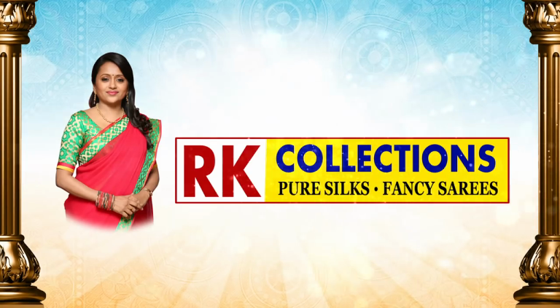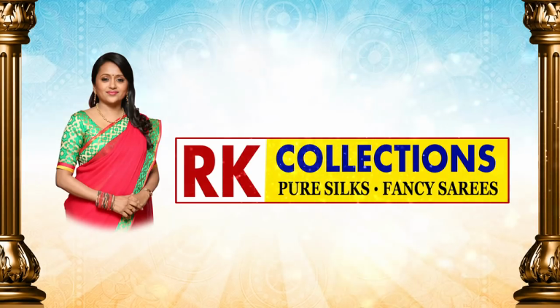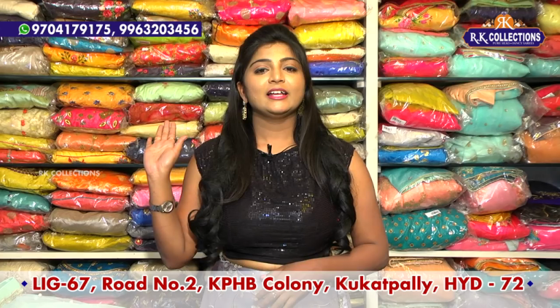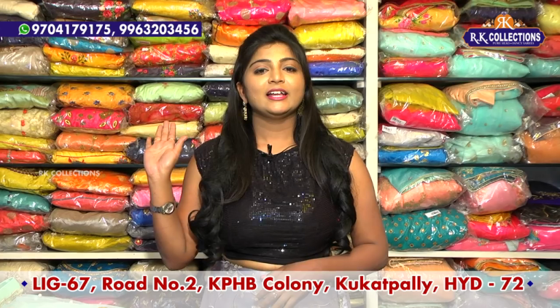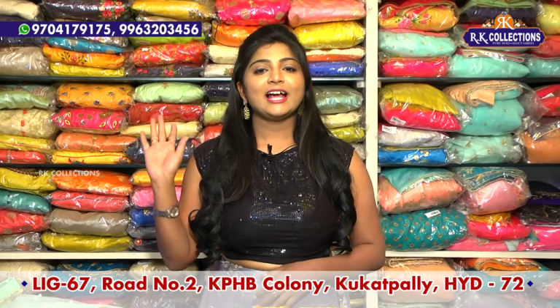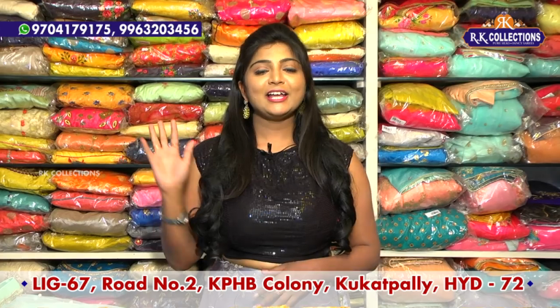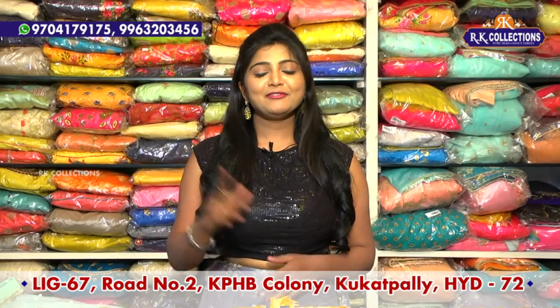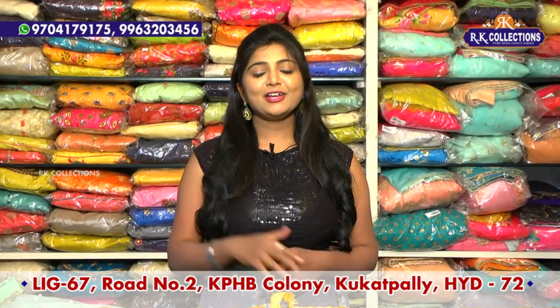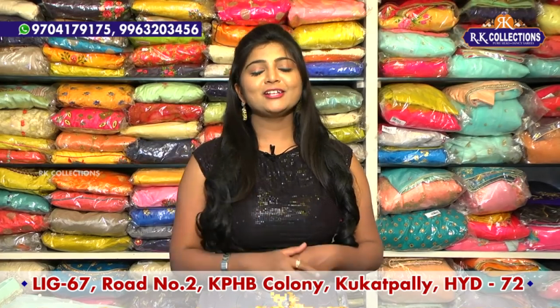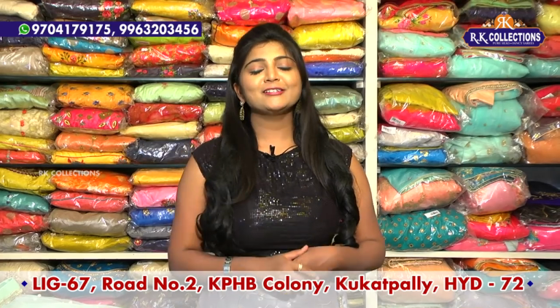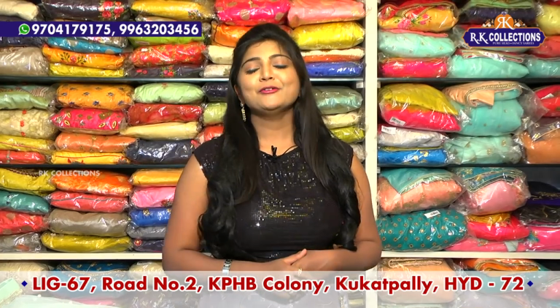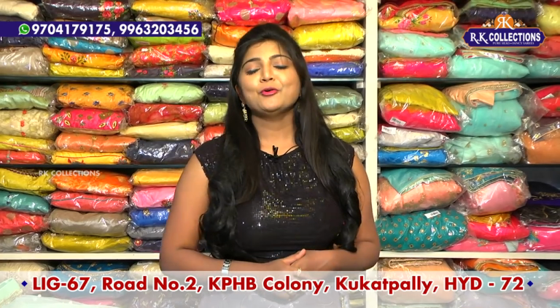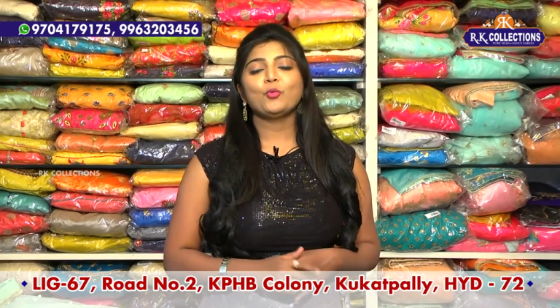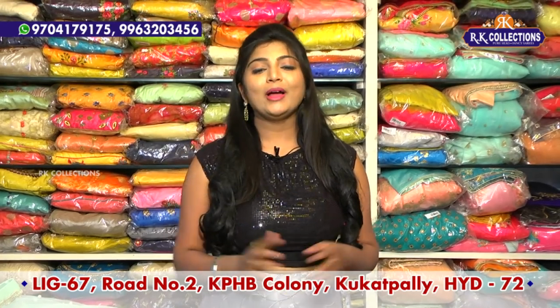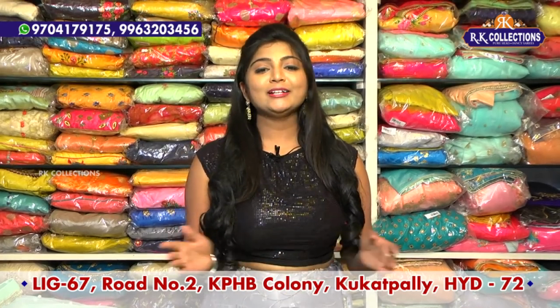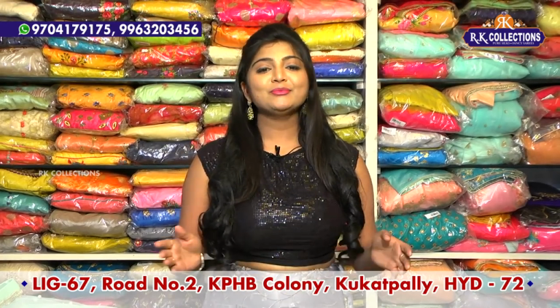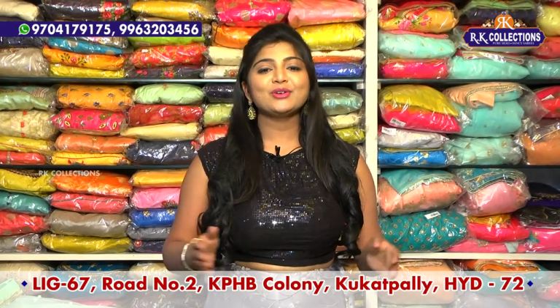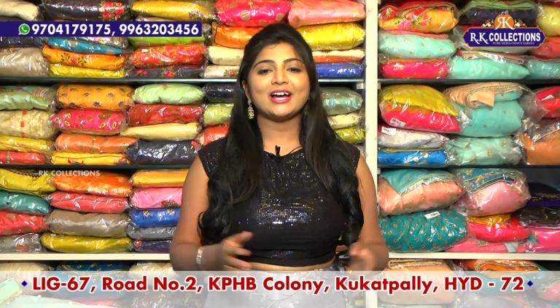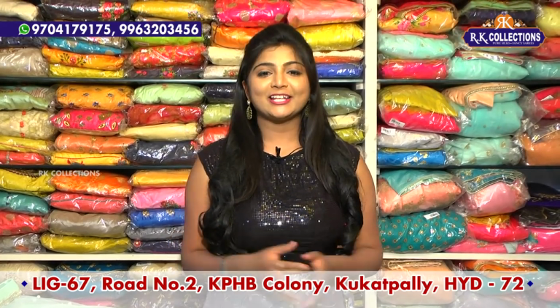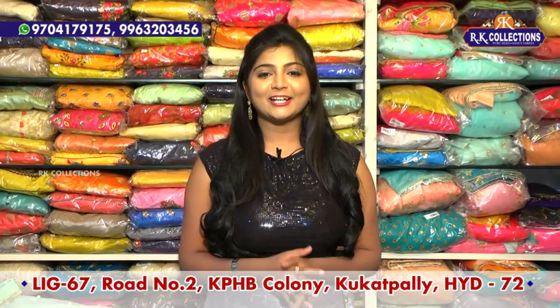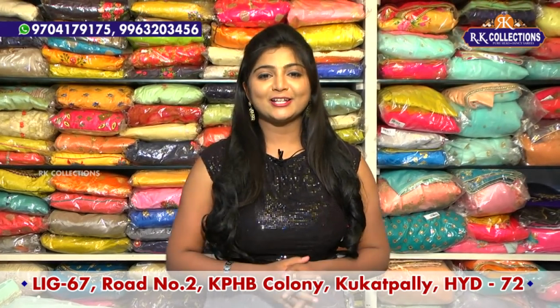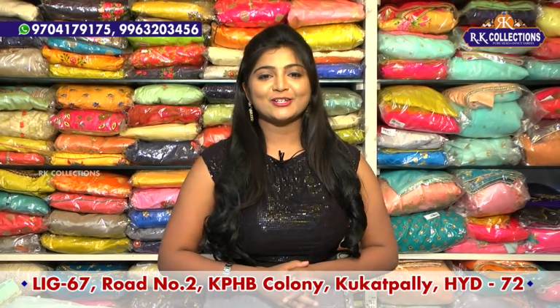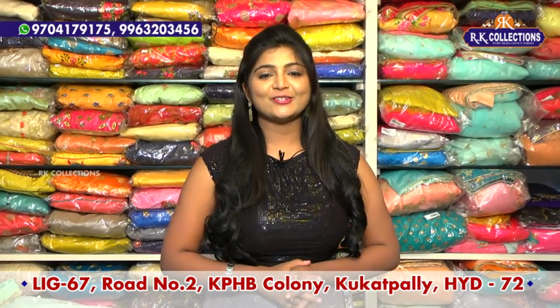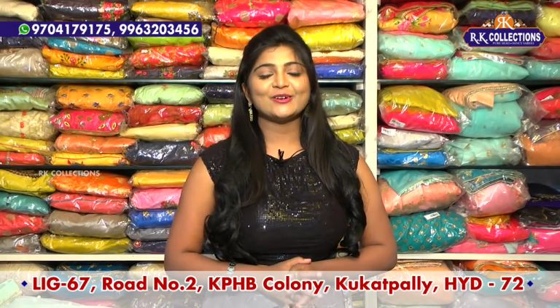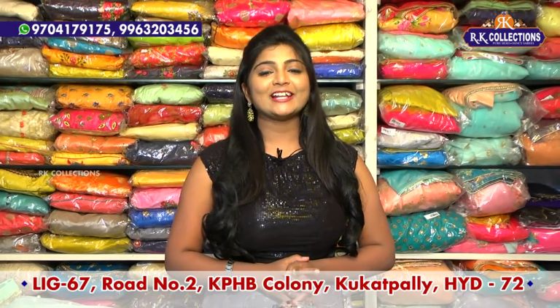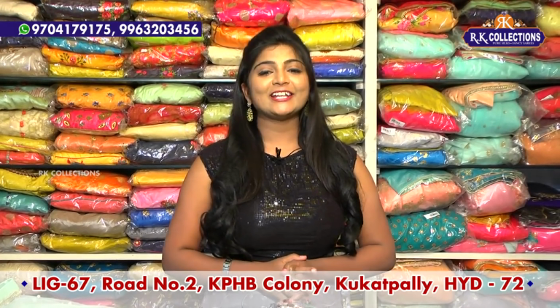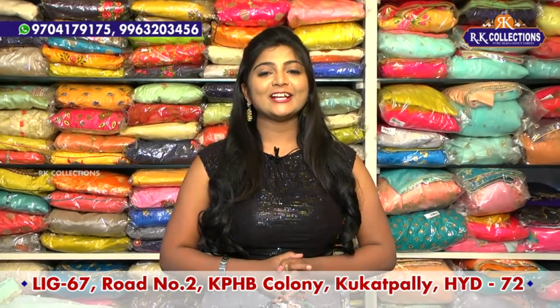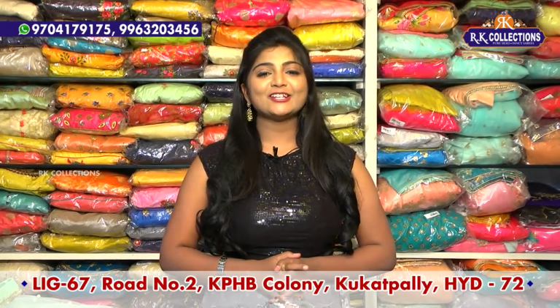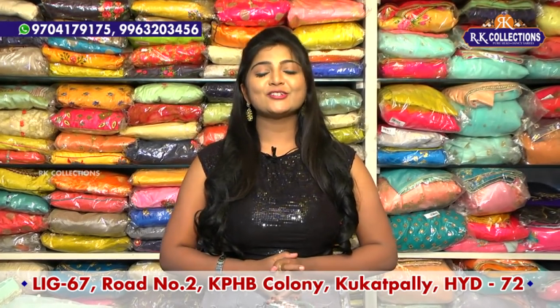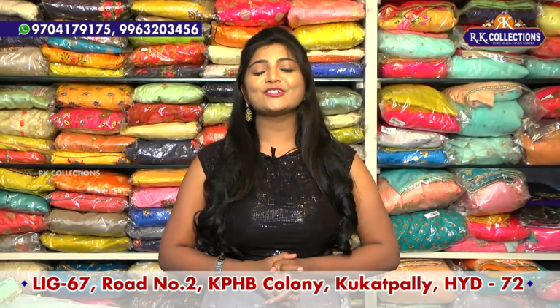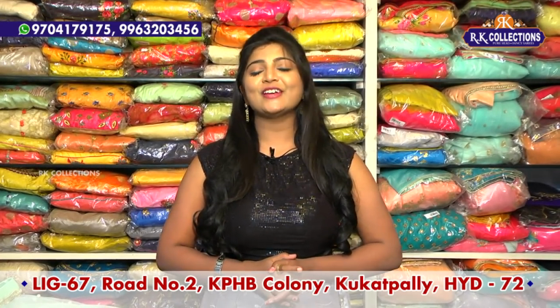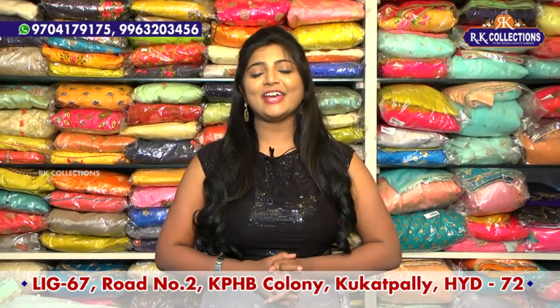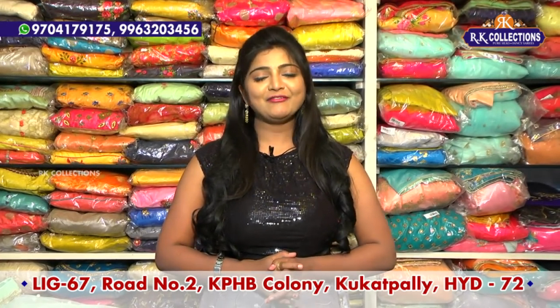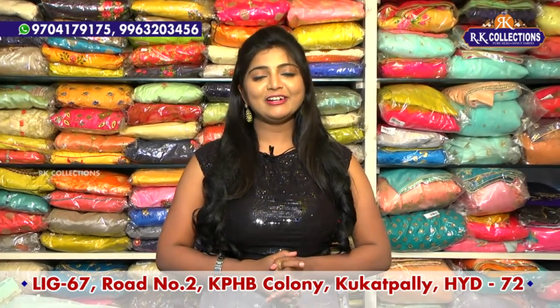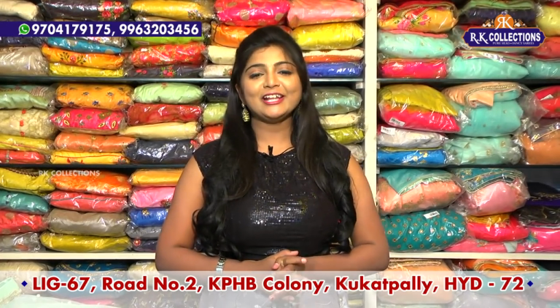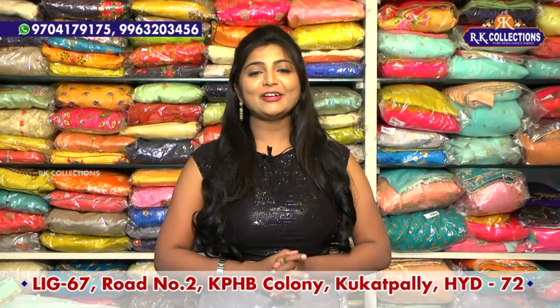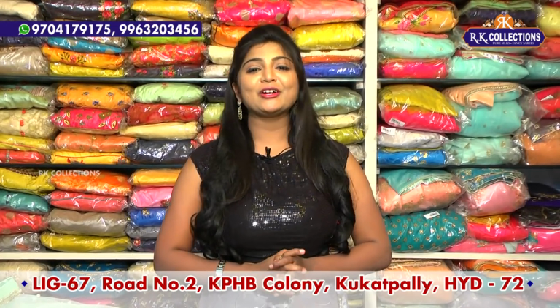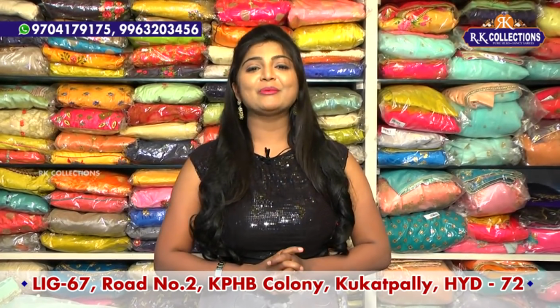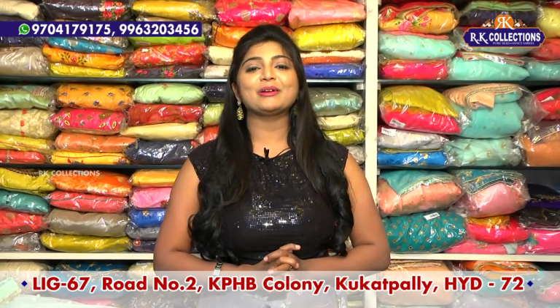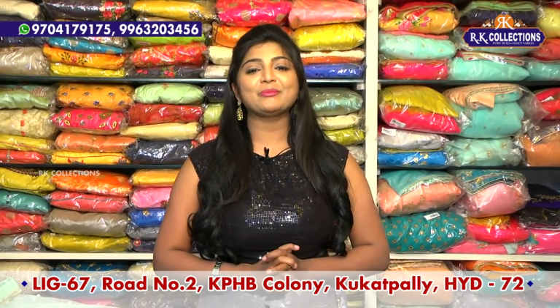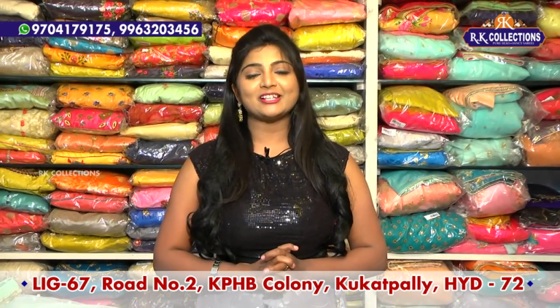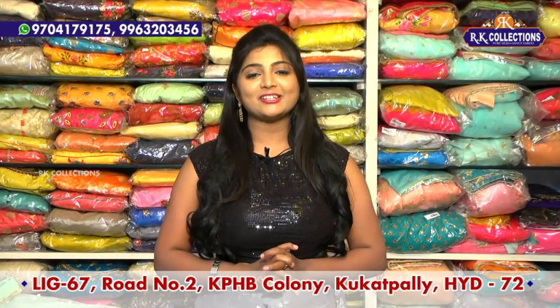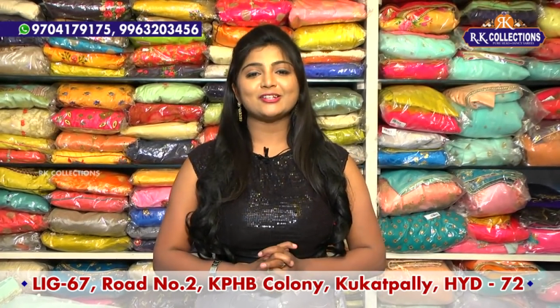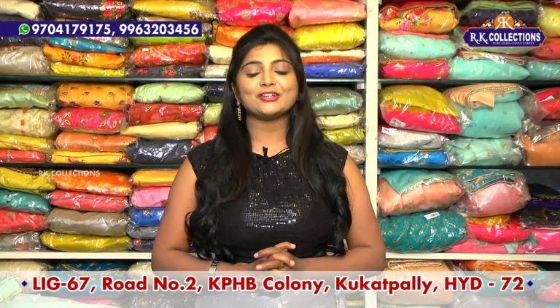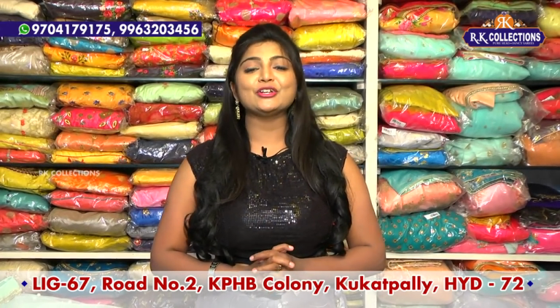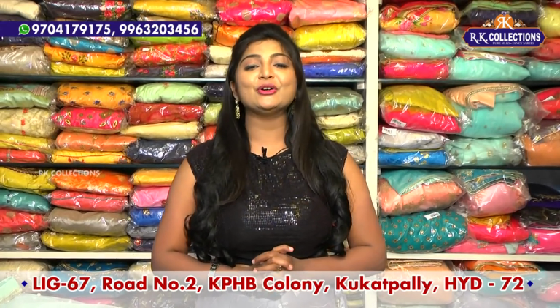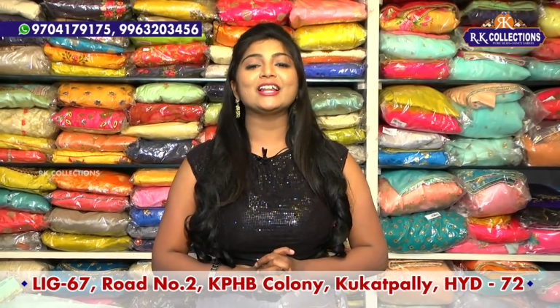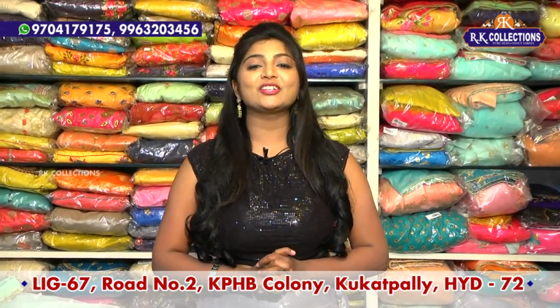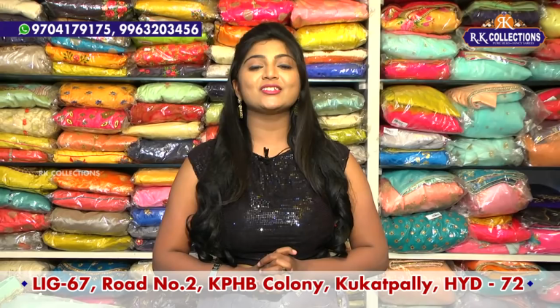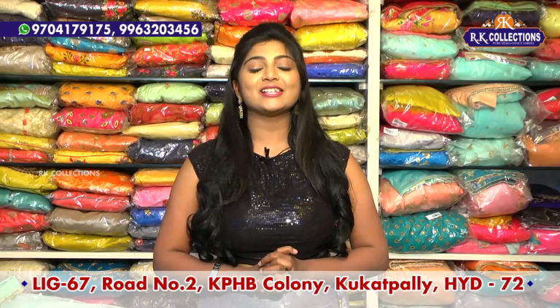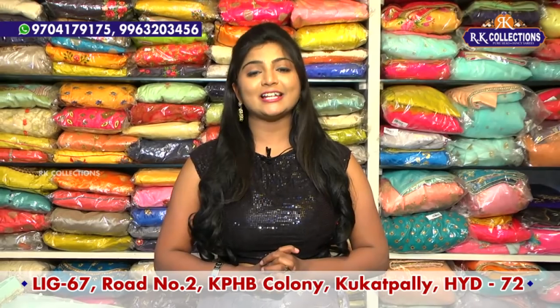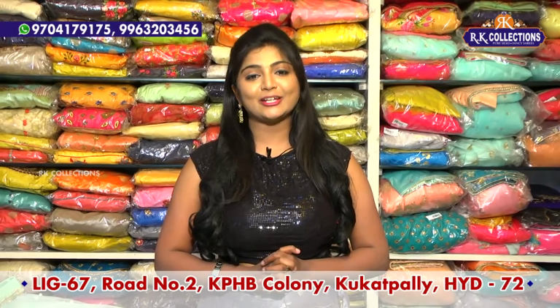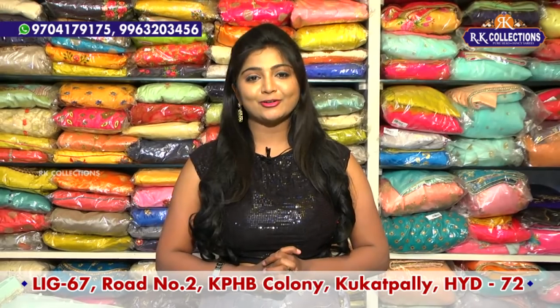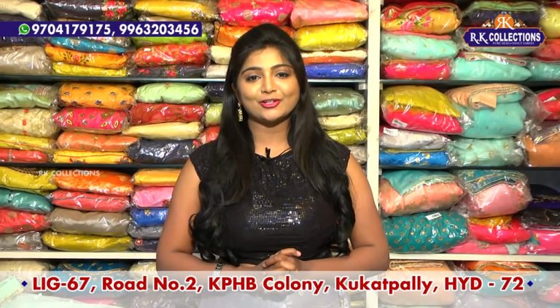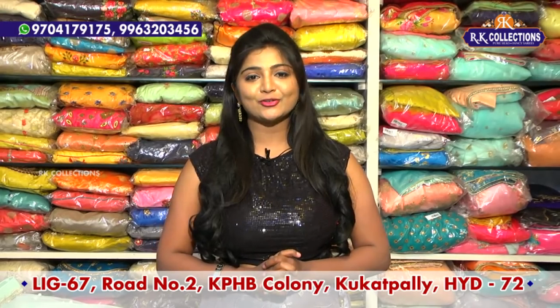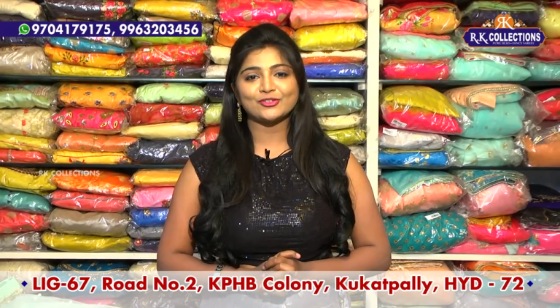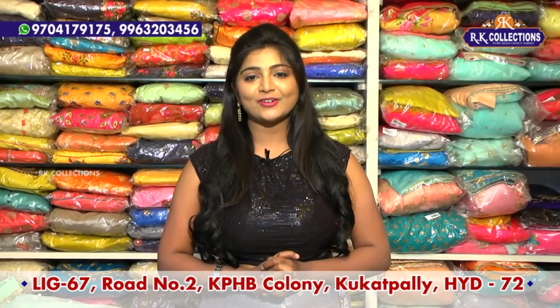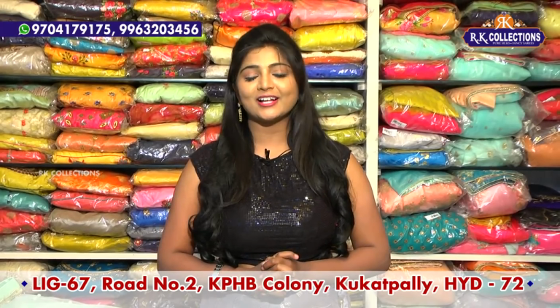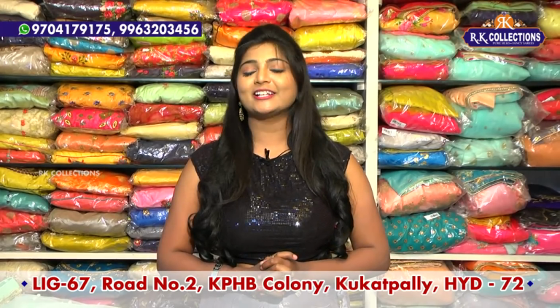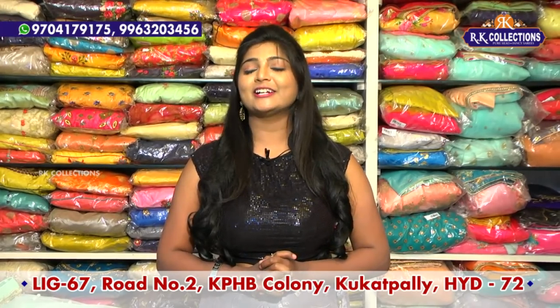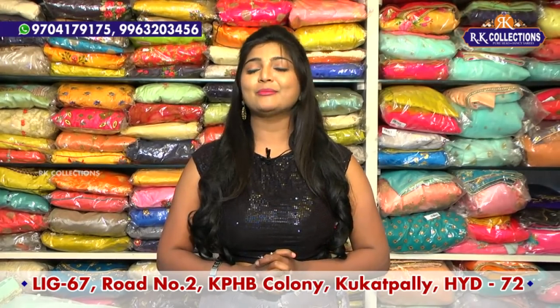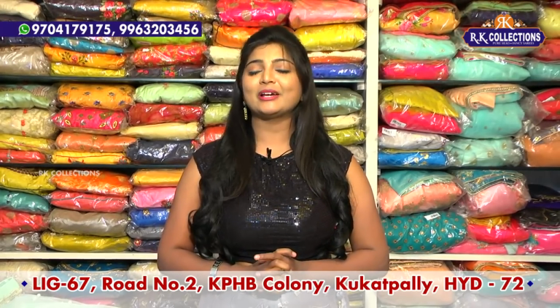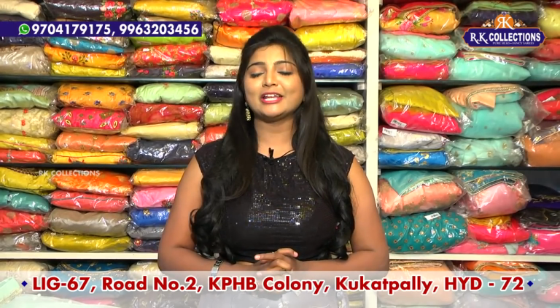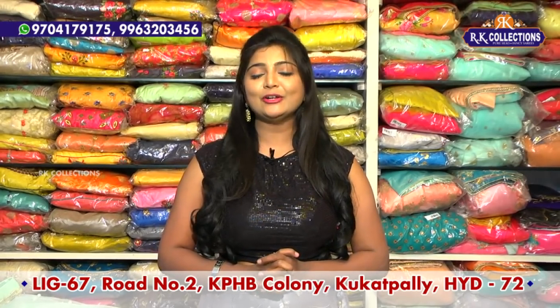Hi viewers! Welcome to RK Collections. At RK Collections, every day we have new collections. Today, we have all the beautiful varieties and dresses.